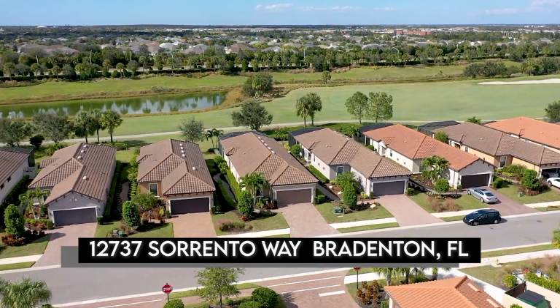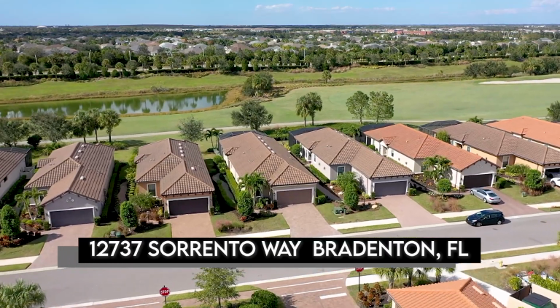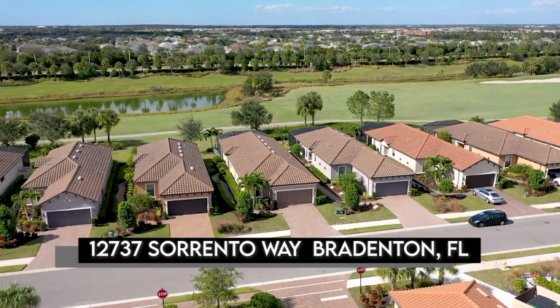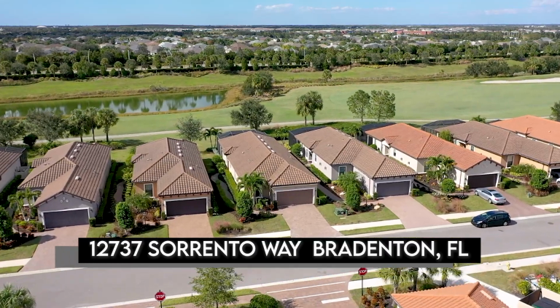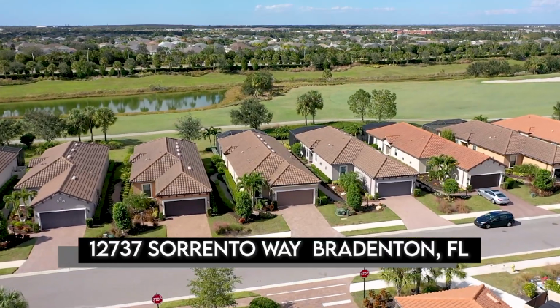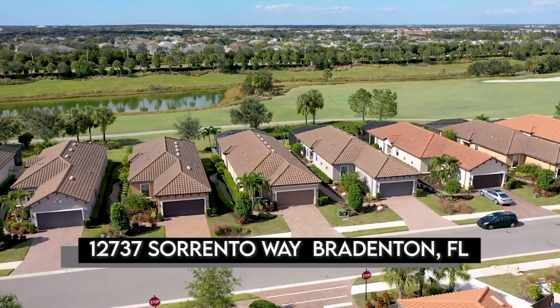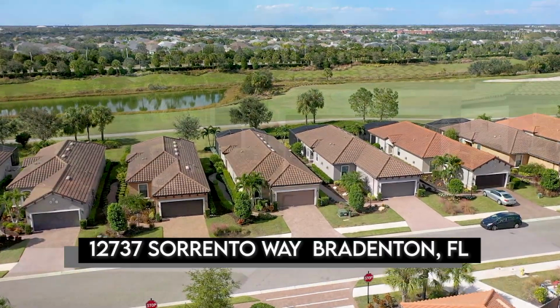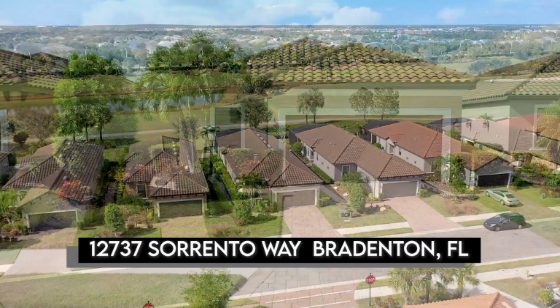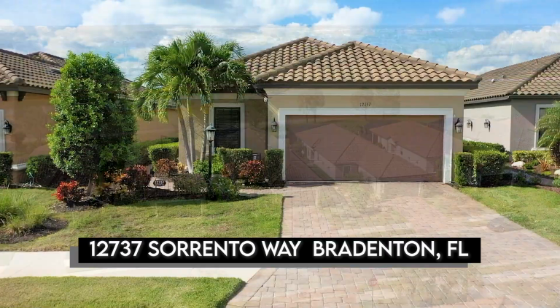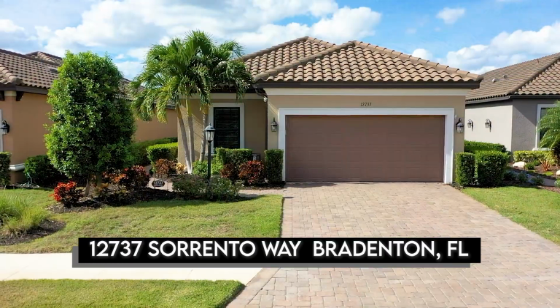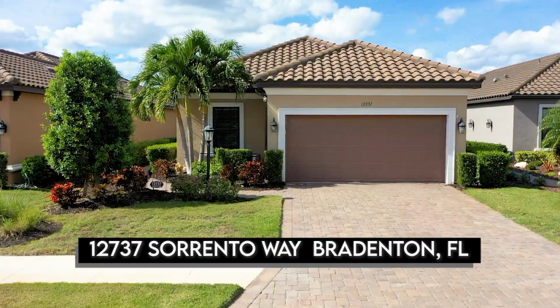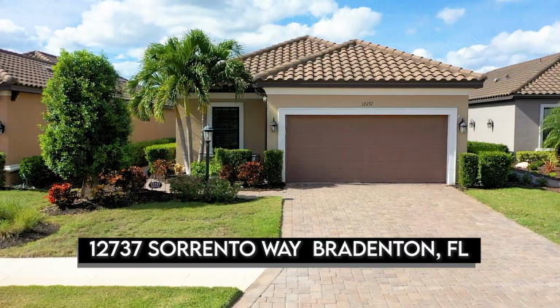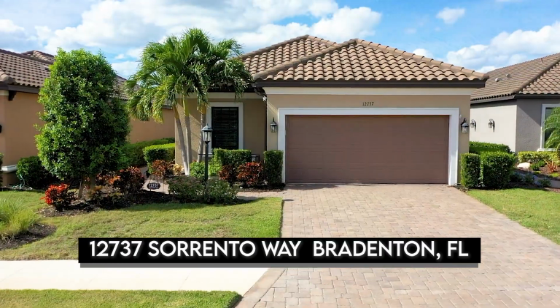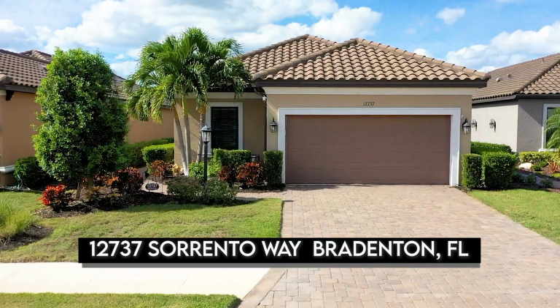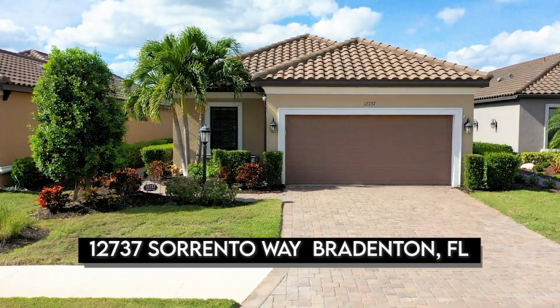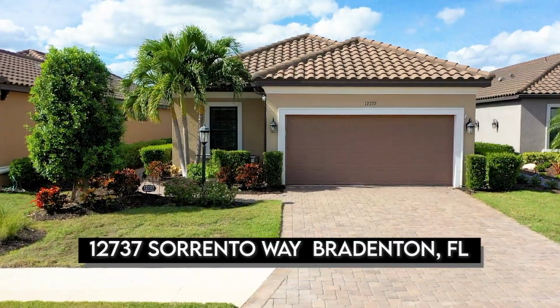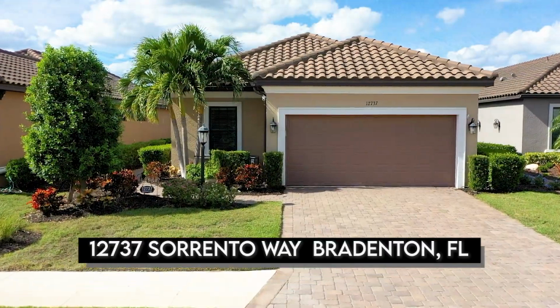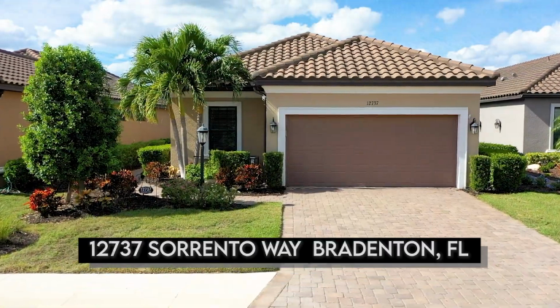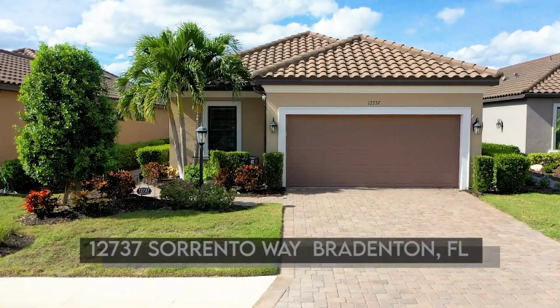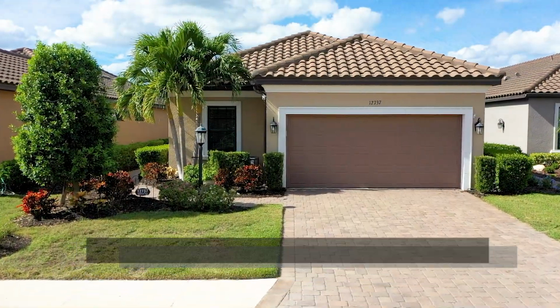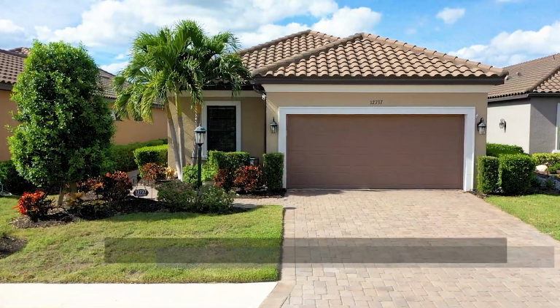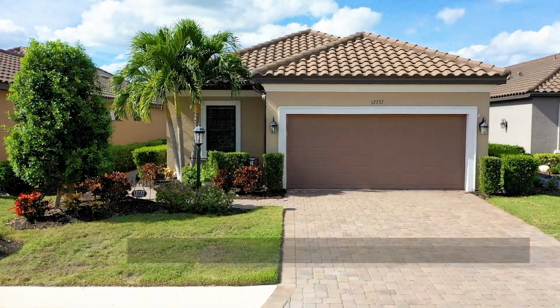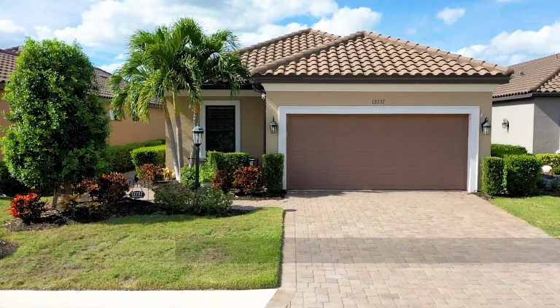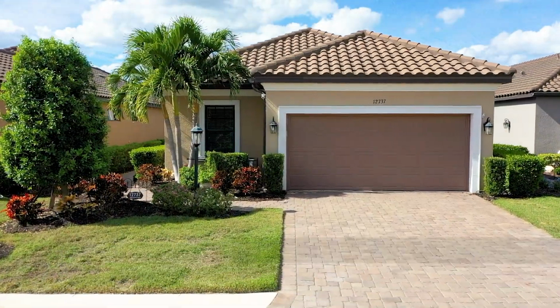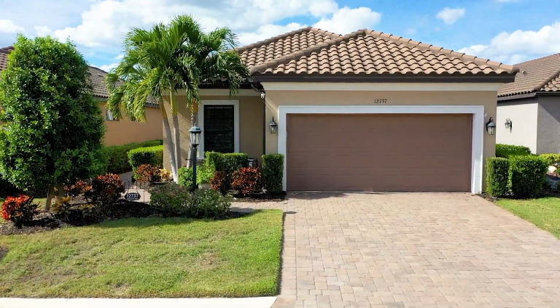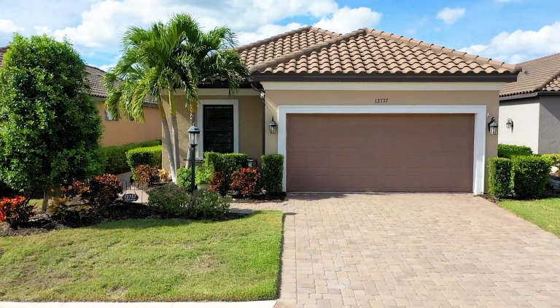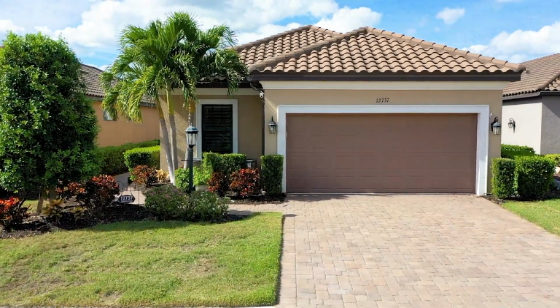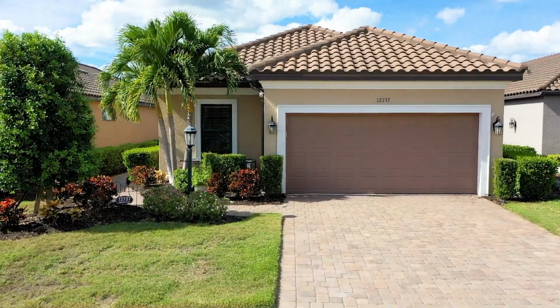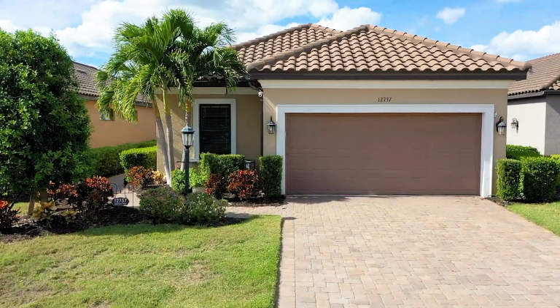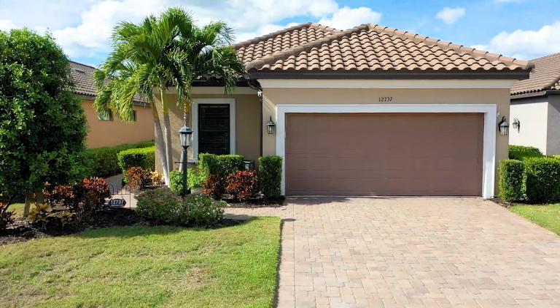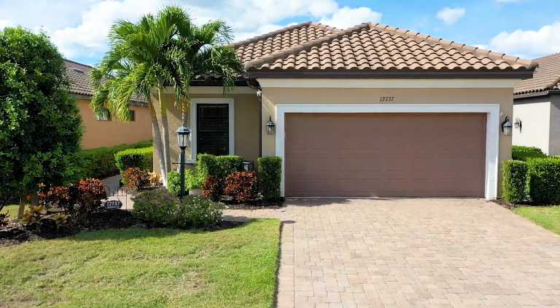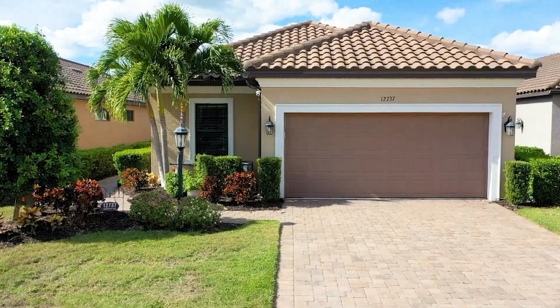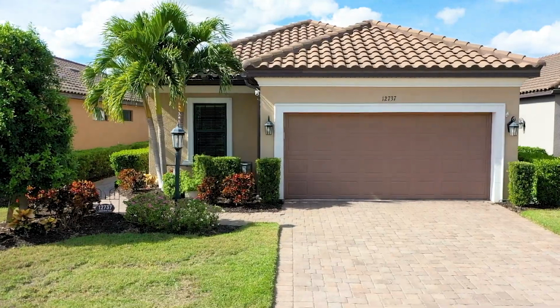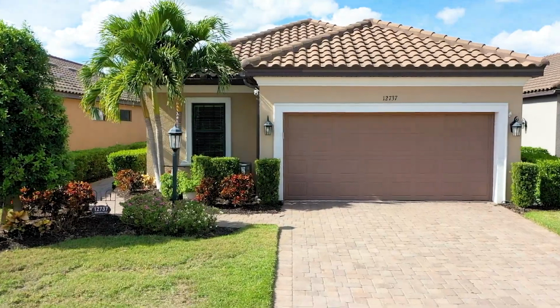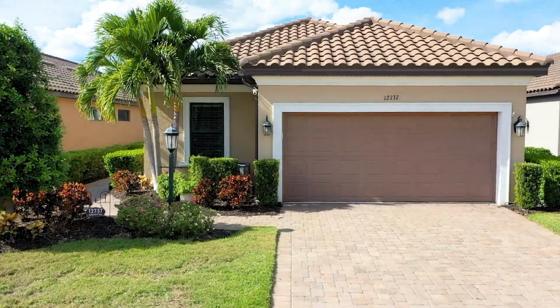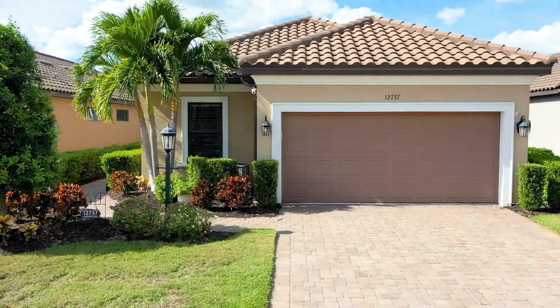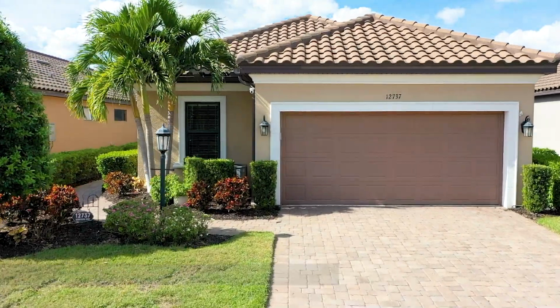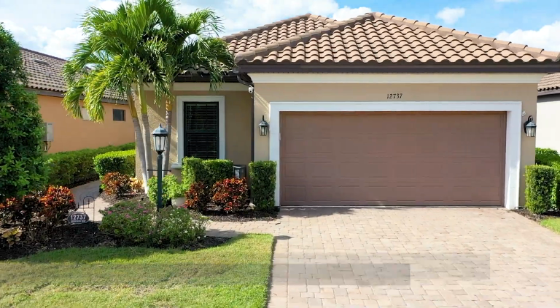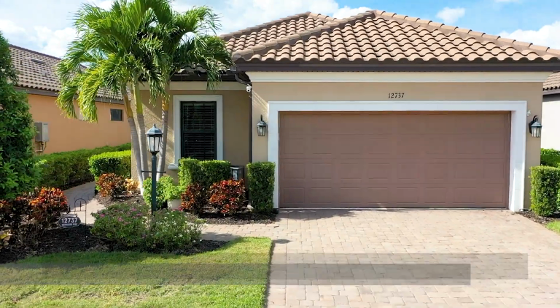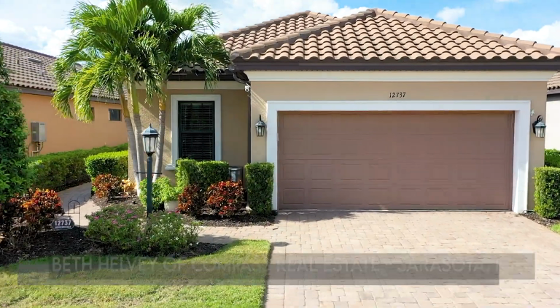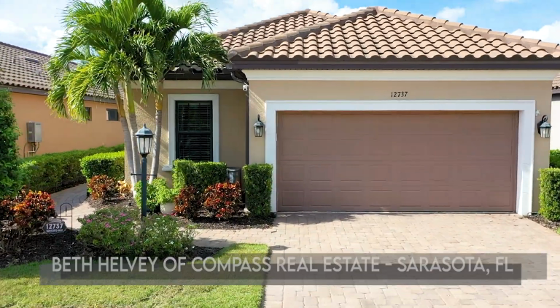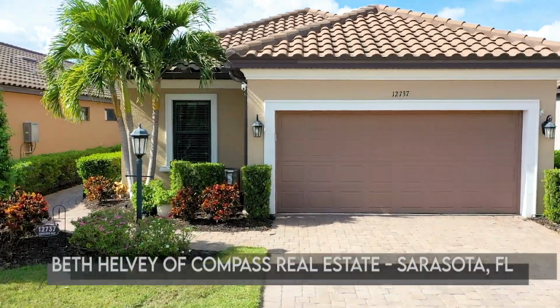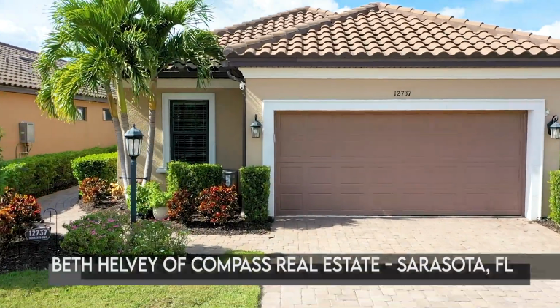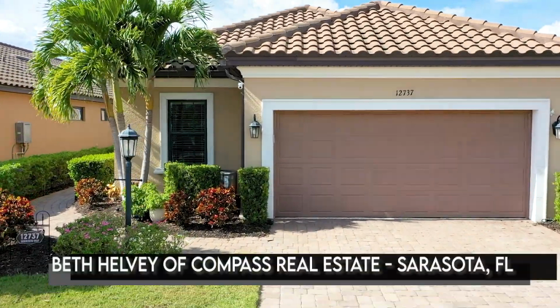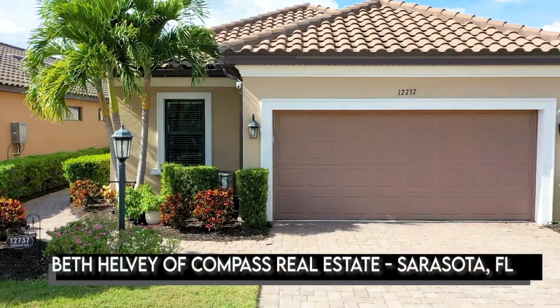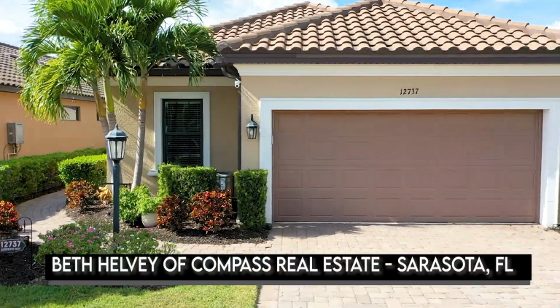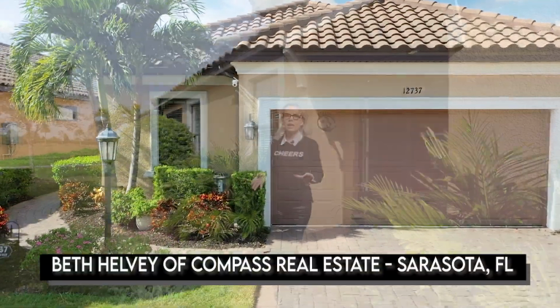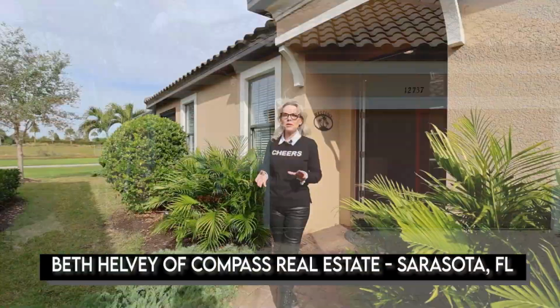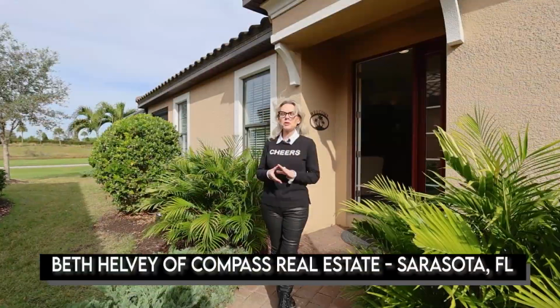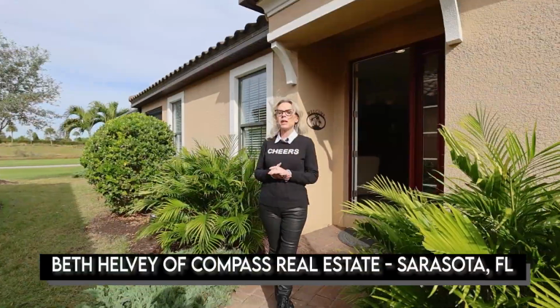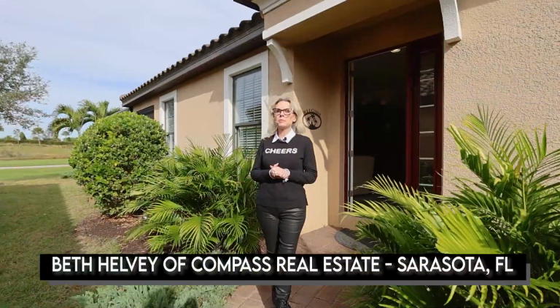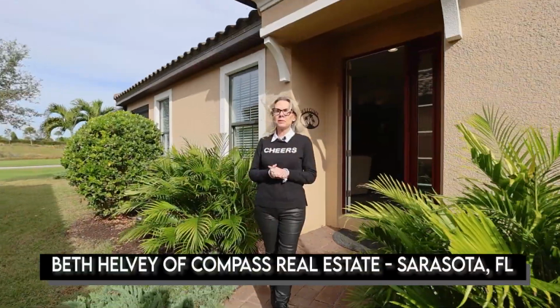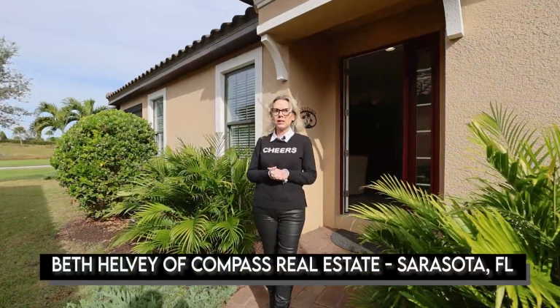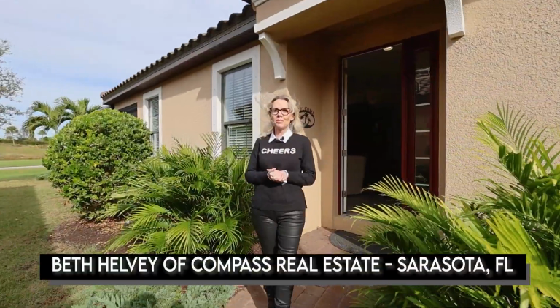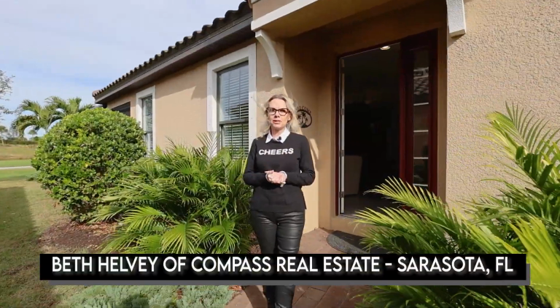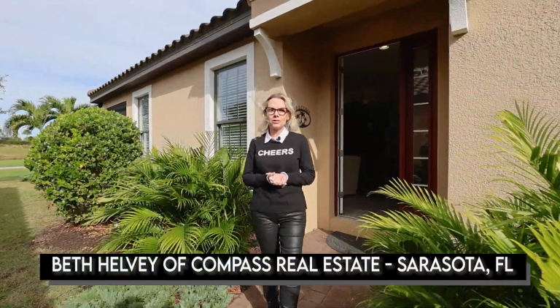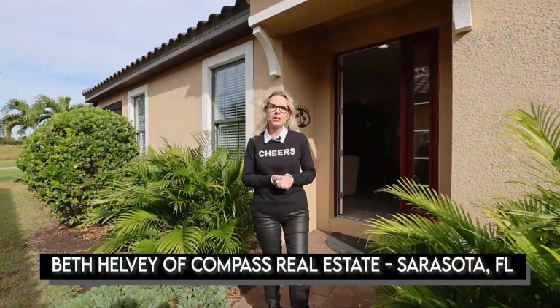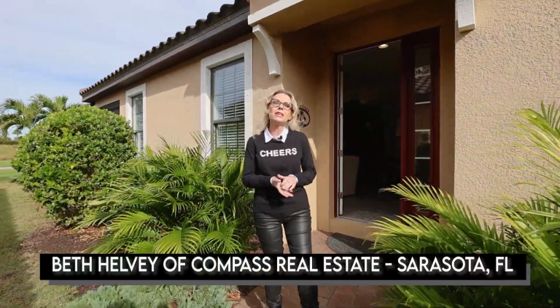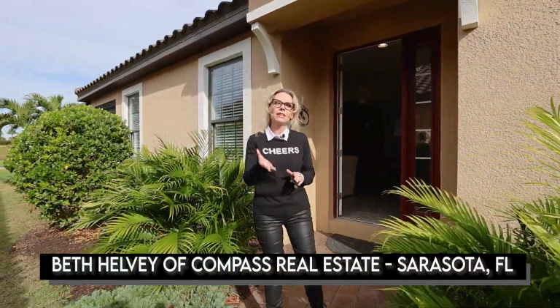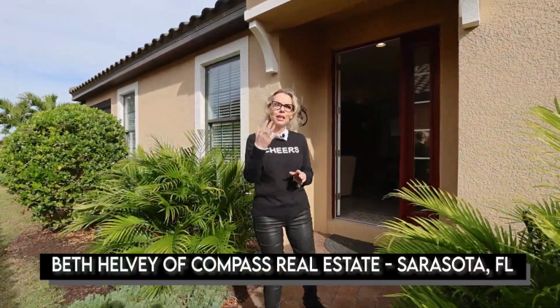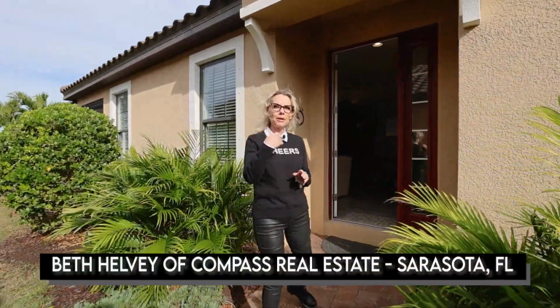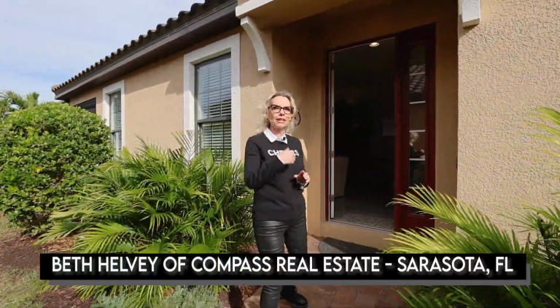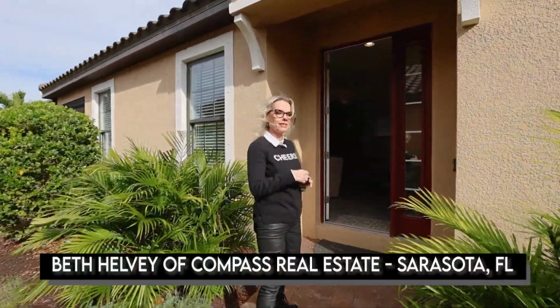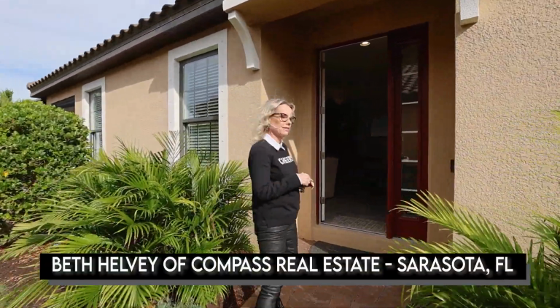Hi, this is Beth Helvey with Compass Real Estate. I want to welcome you to 12737 Sorrento in beautiful Esplanade Resort. Come on in.